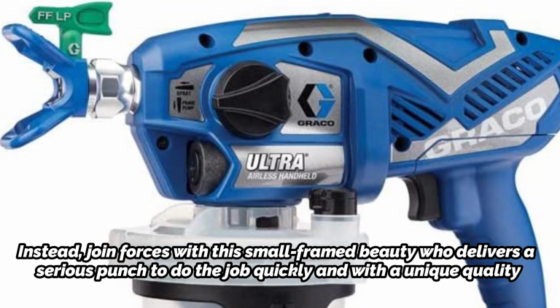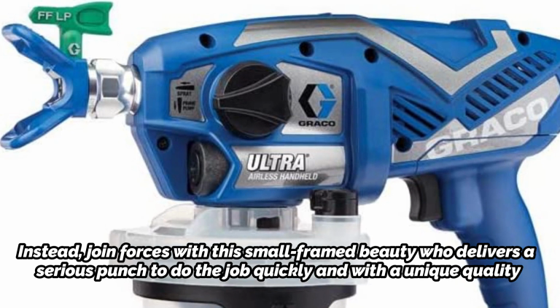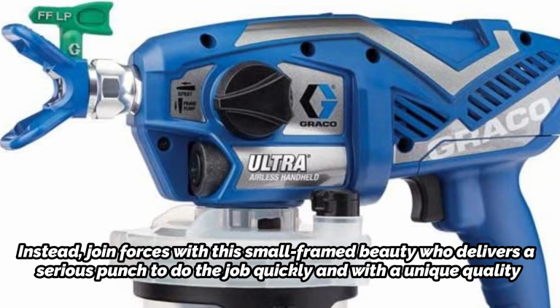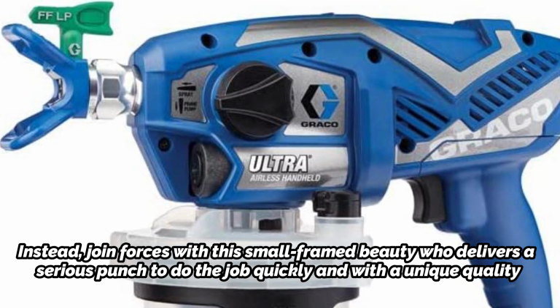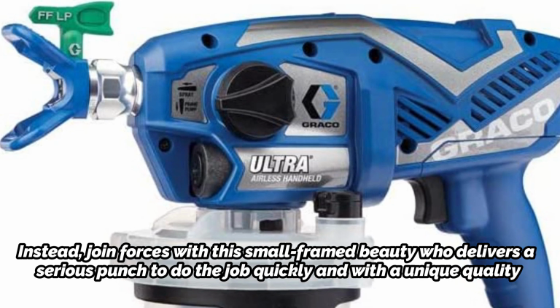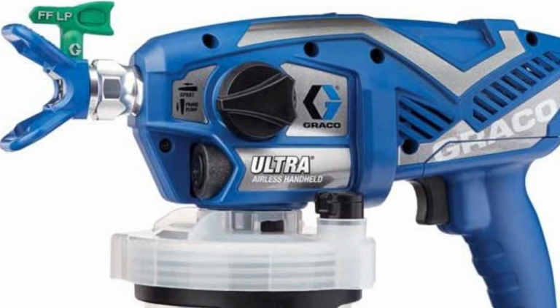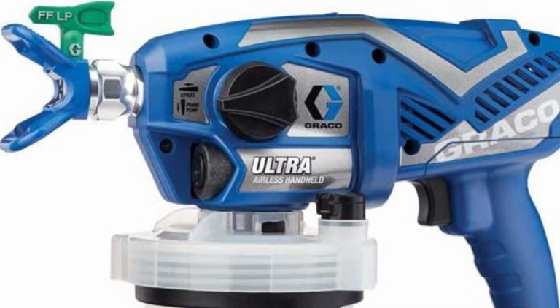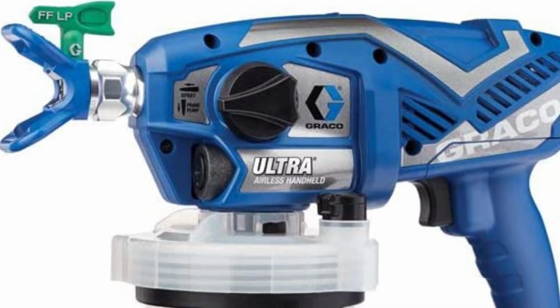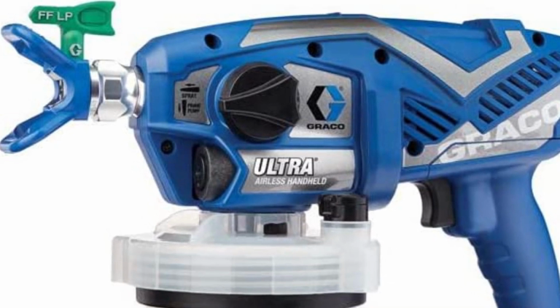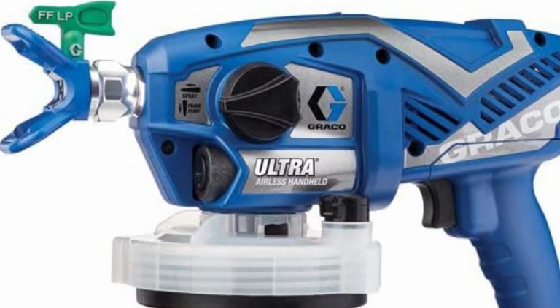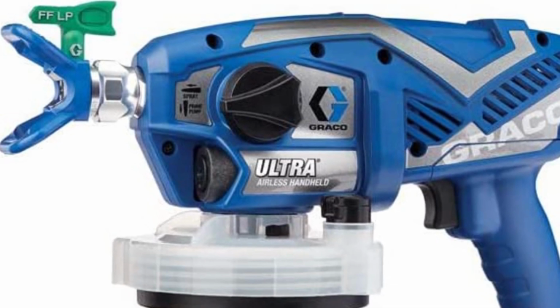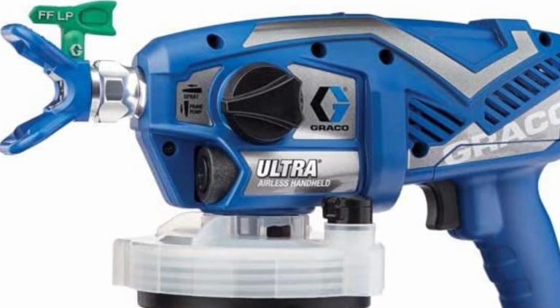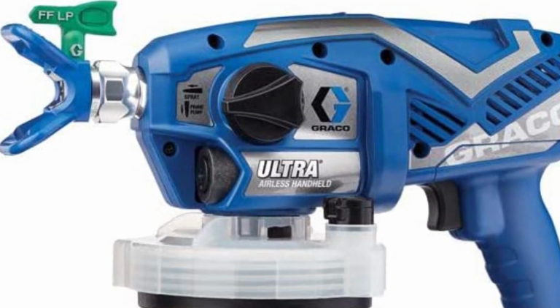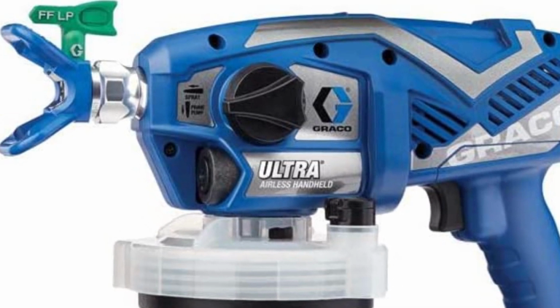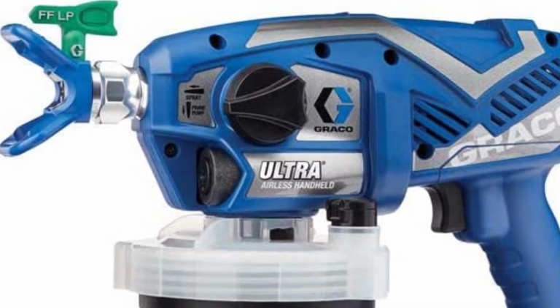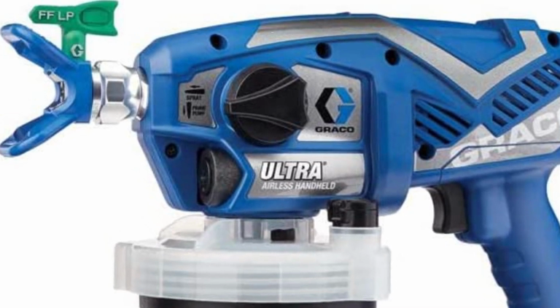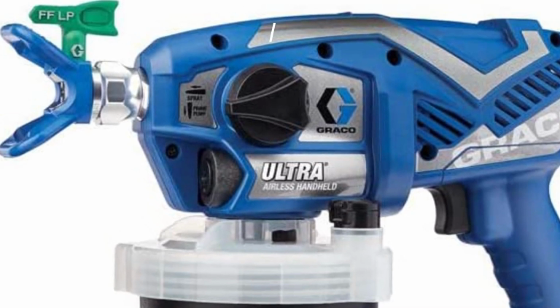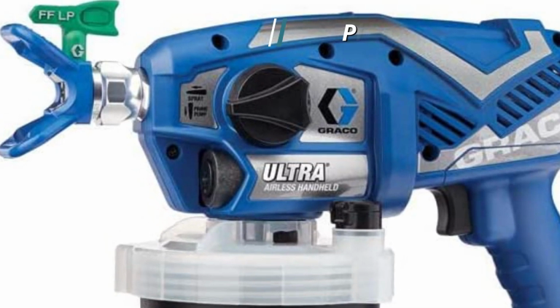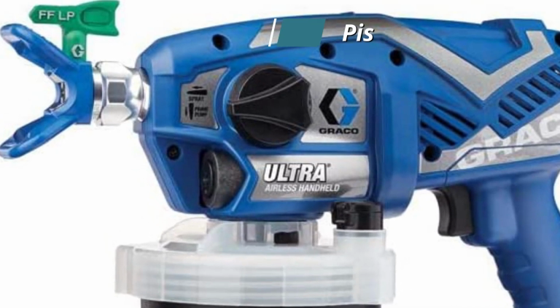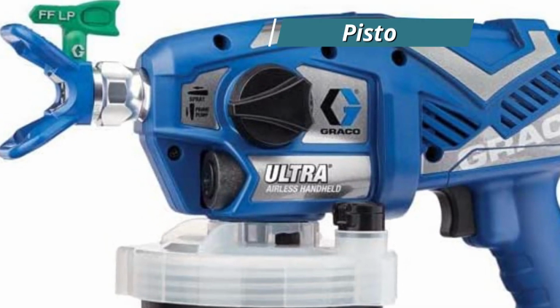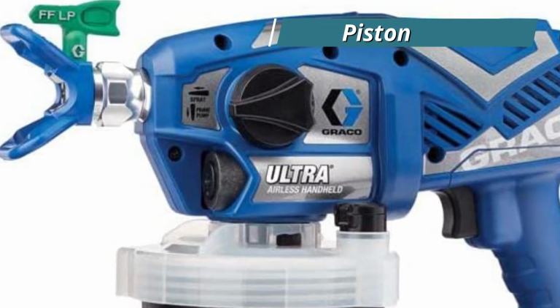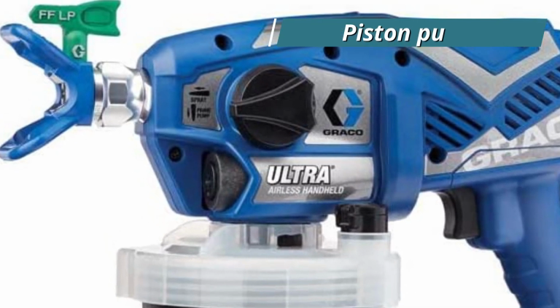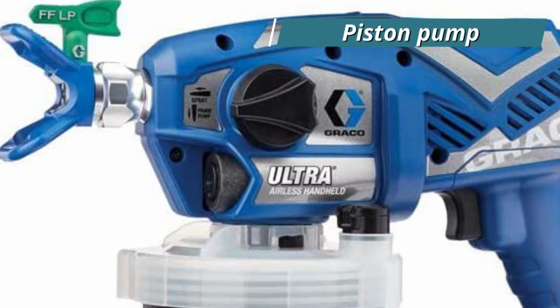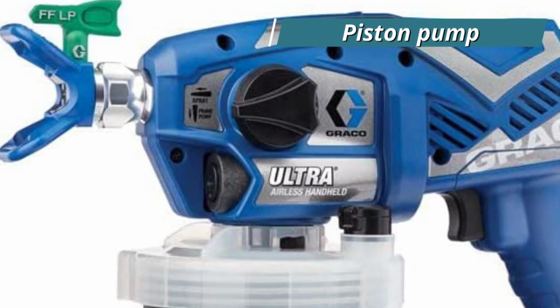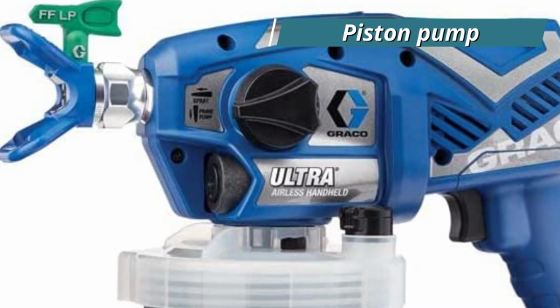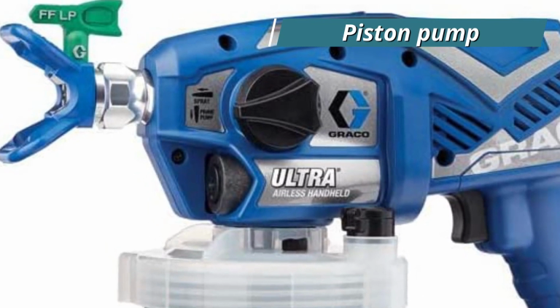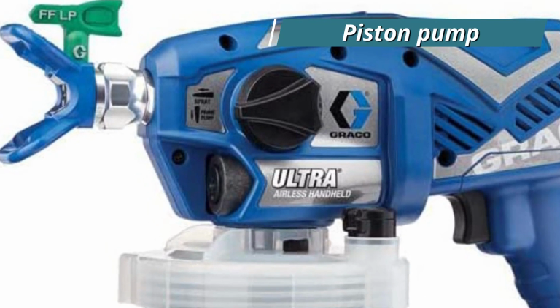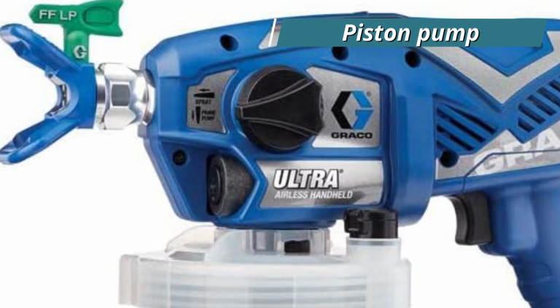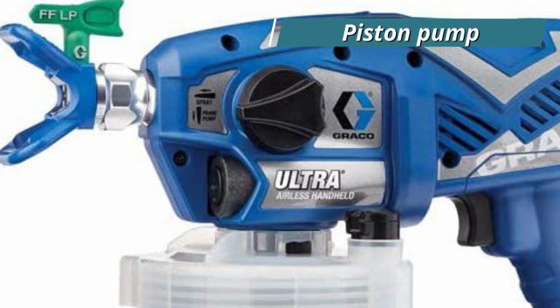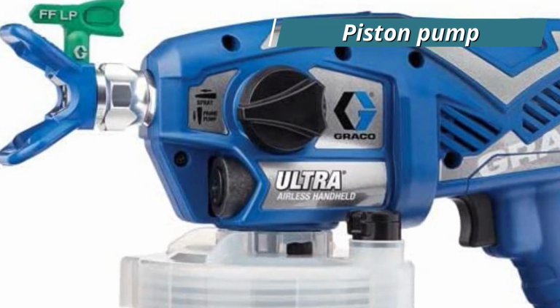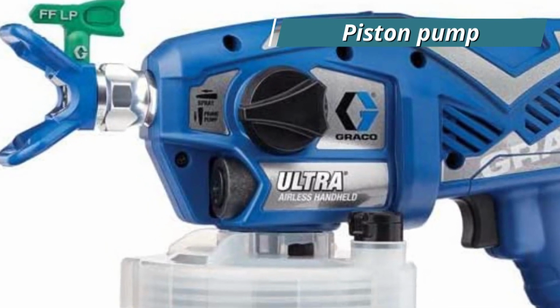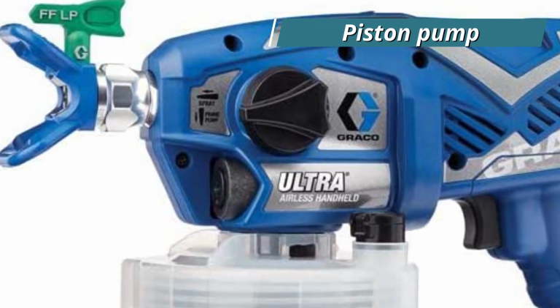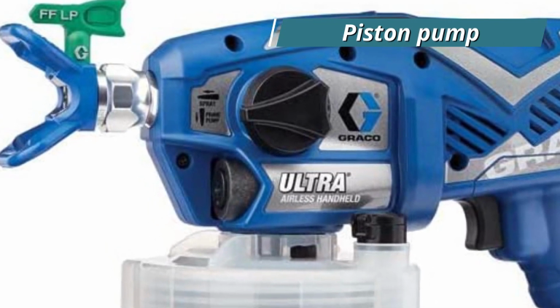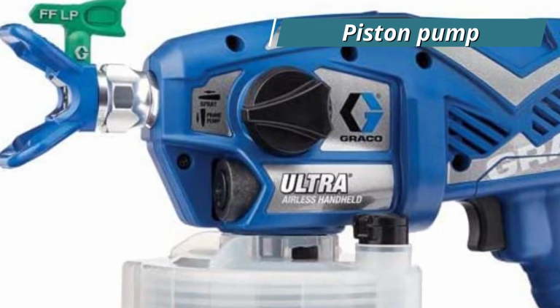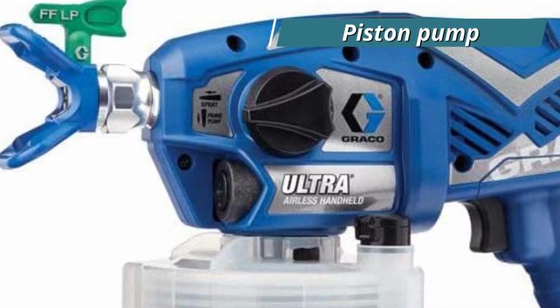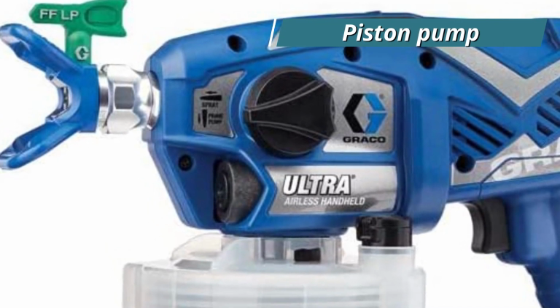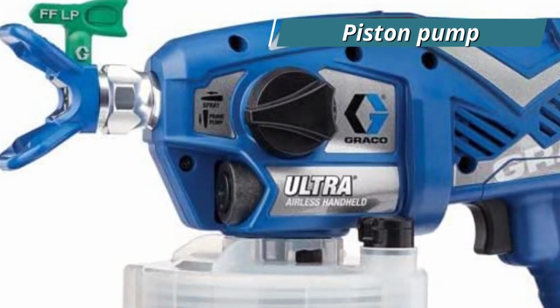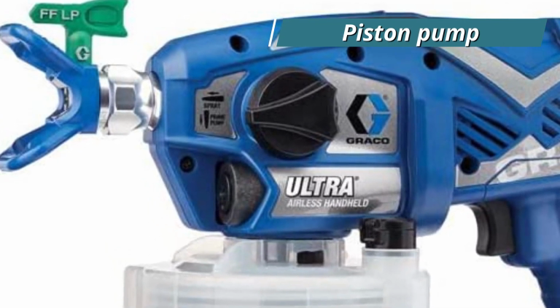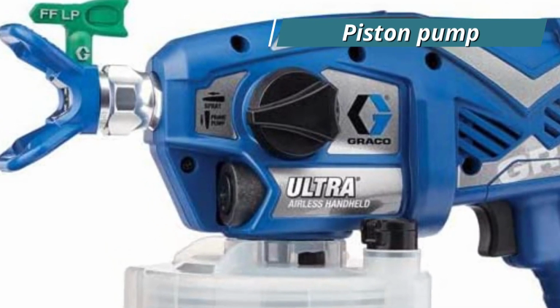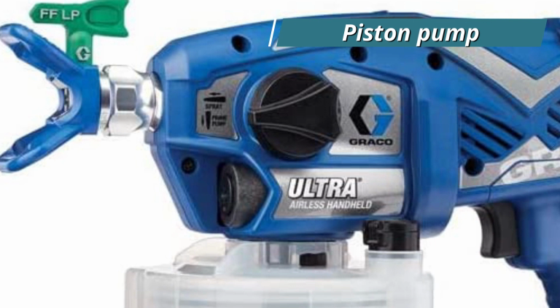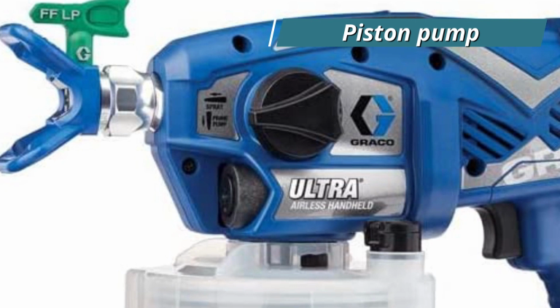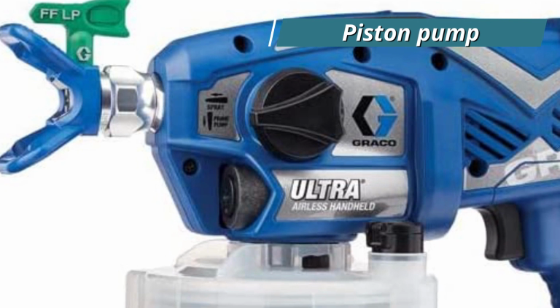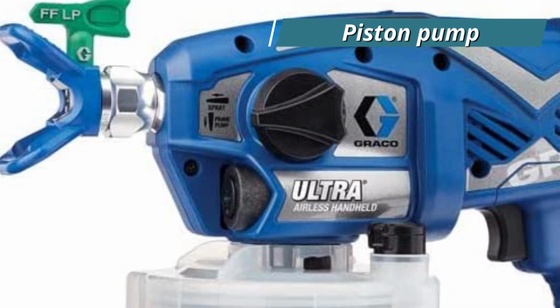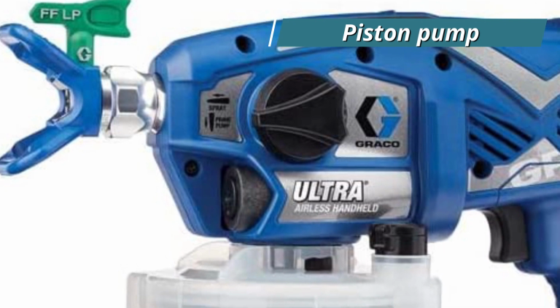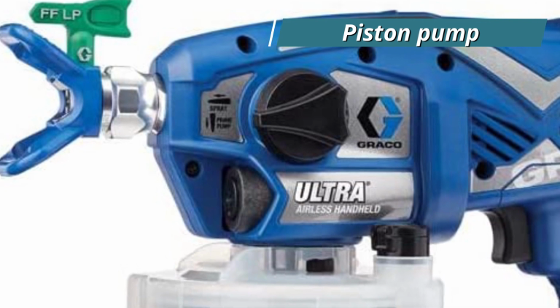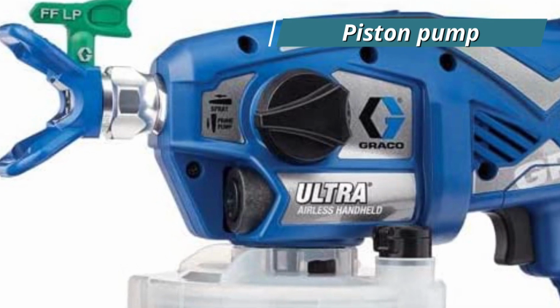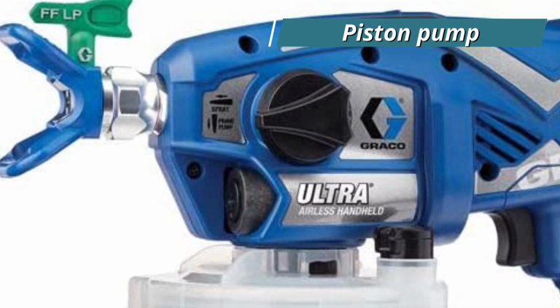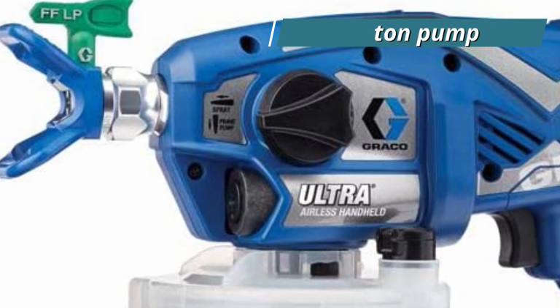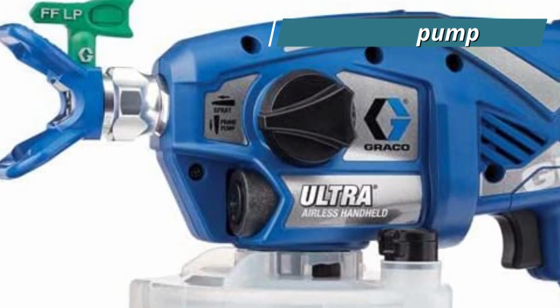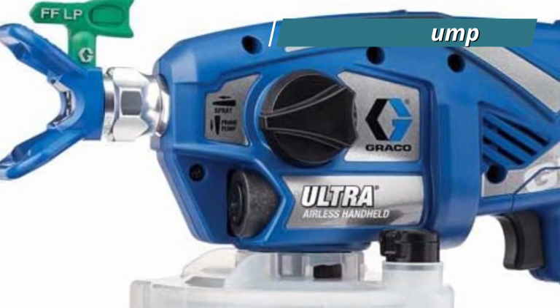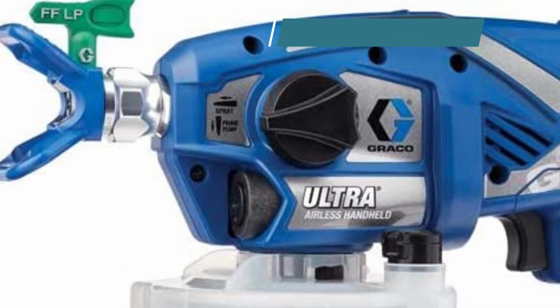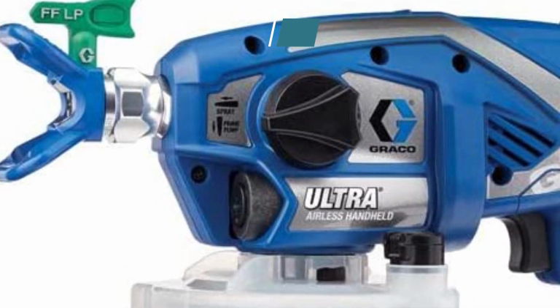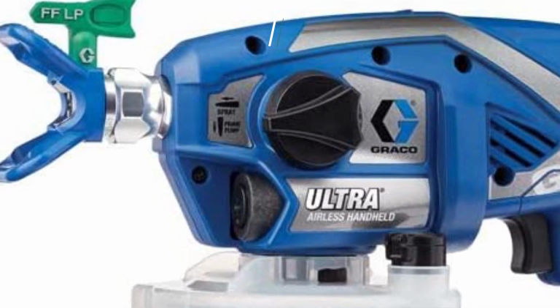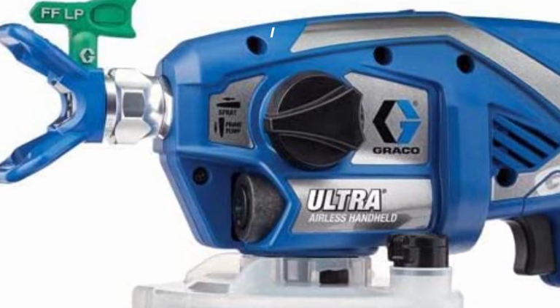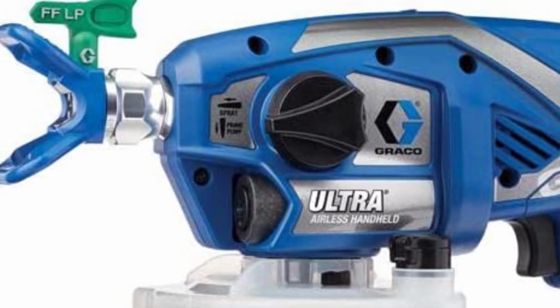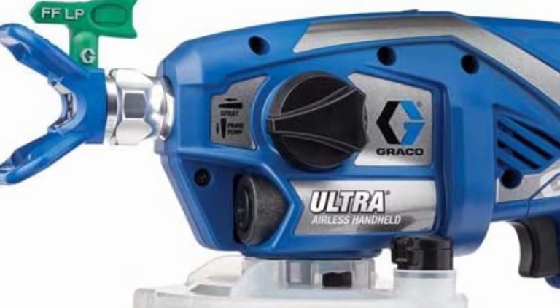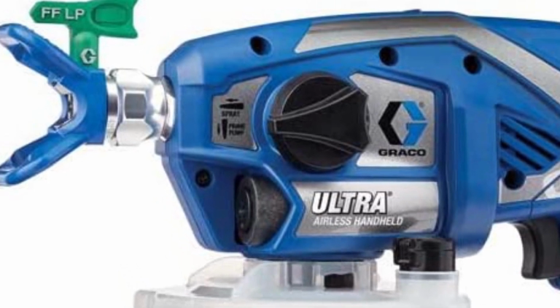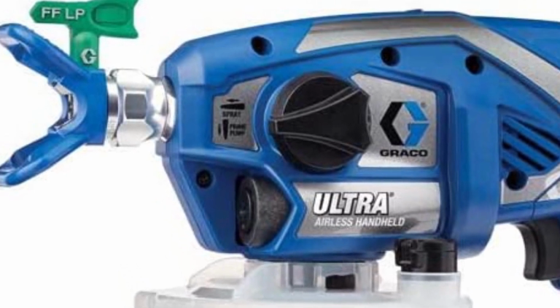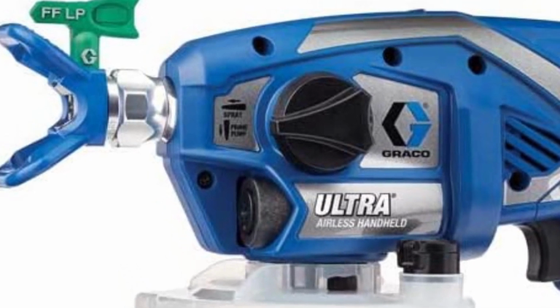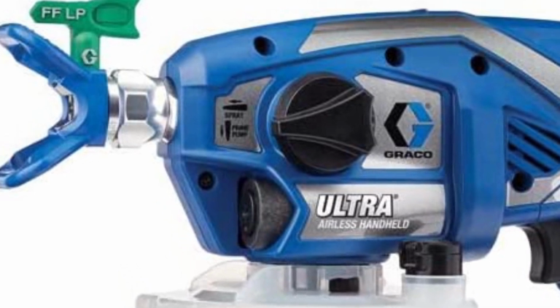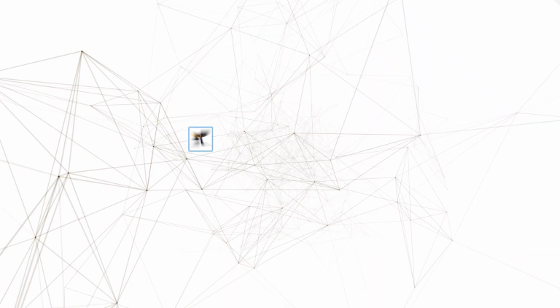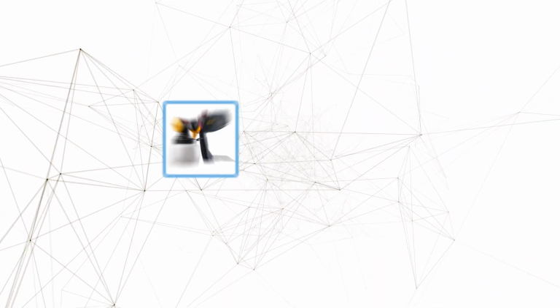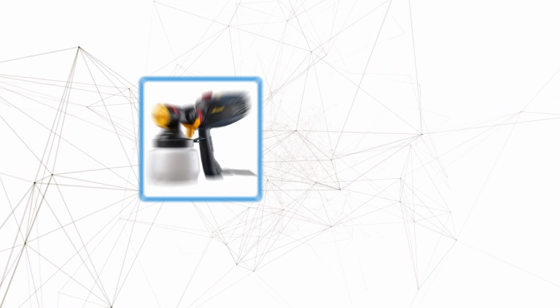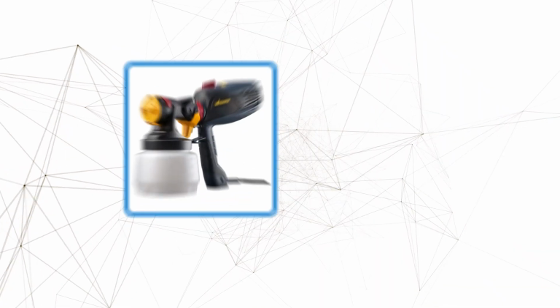Despite its small size, the unique Tri-X Triple Piston Pump that comes with Pro Connect is a key feature that sets this excellent product apart.